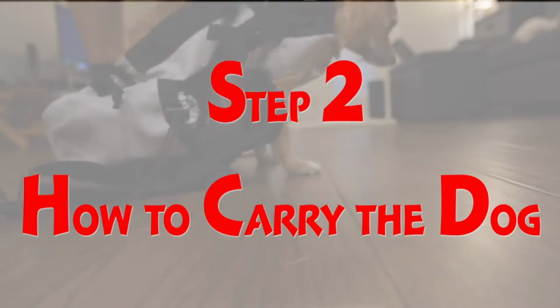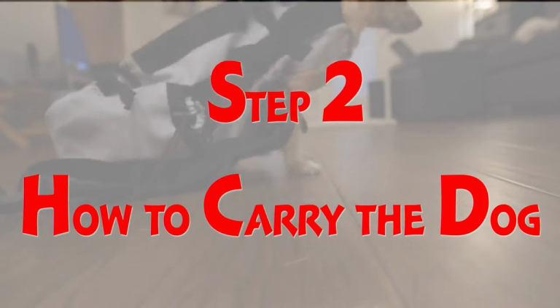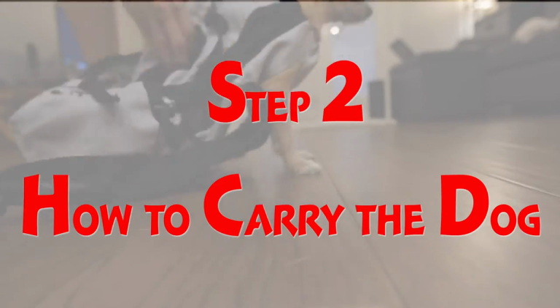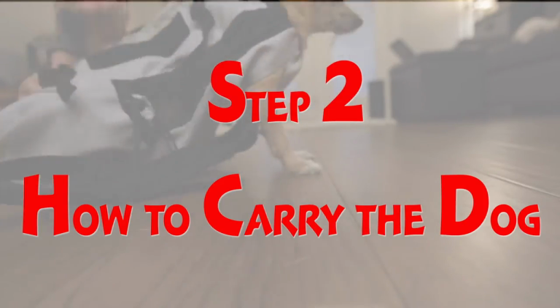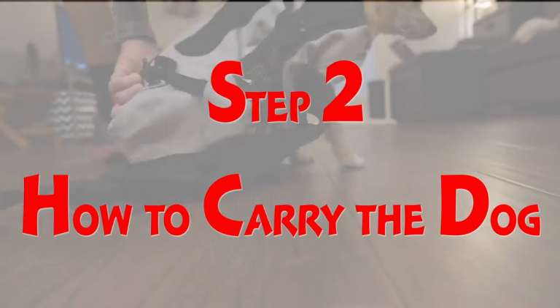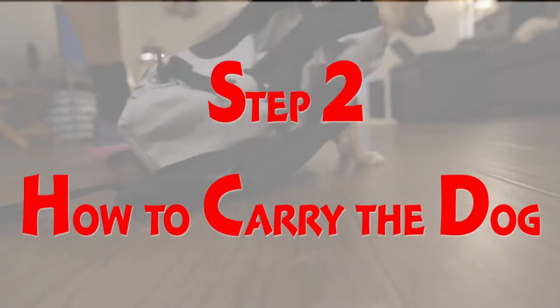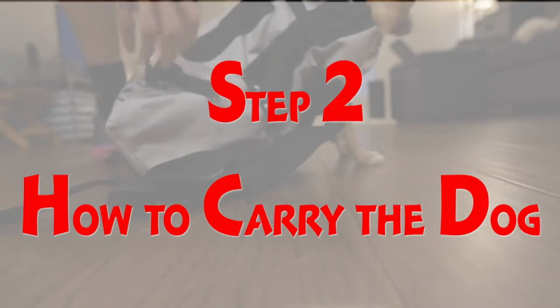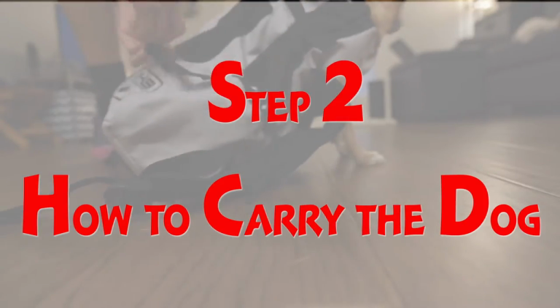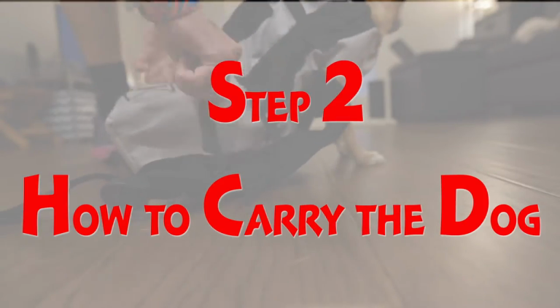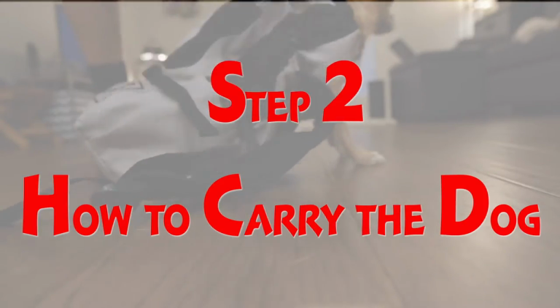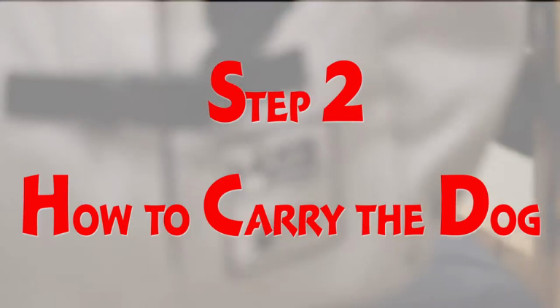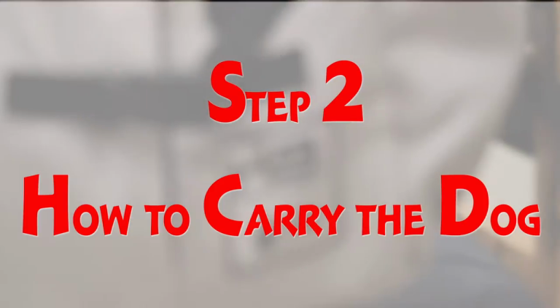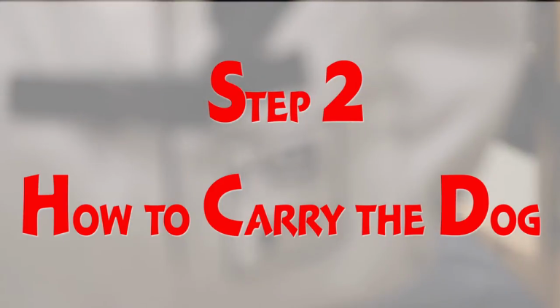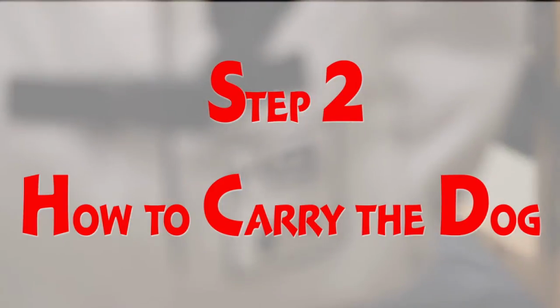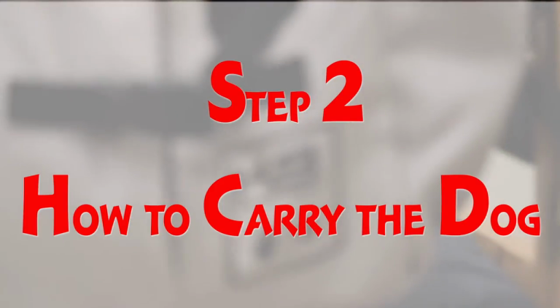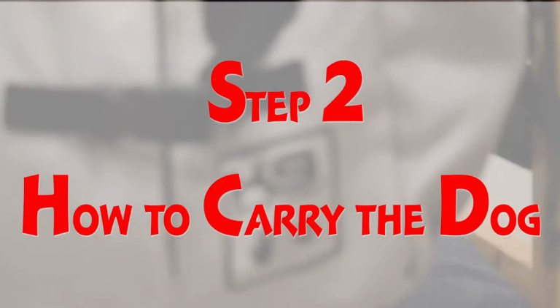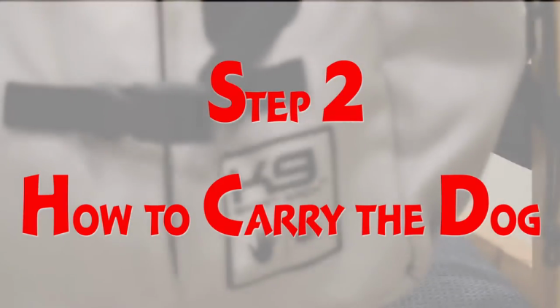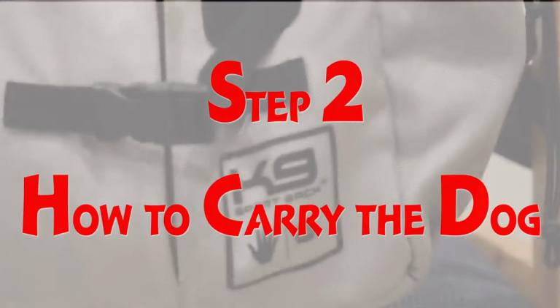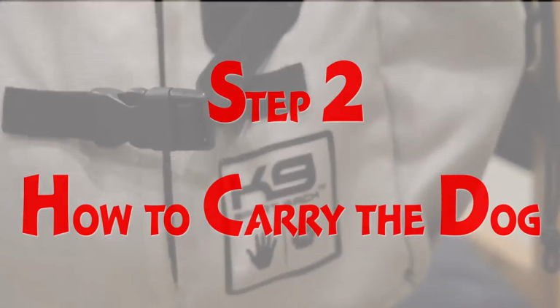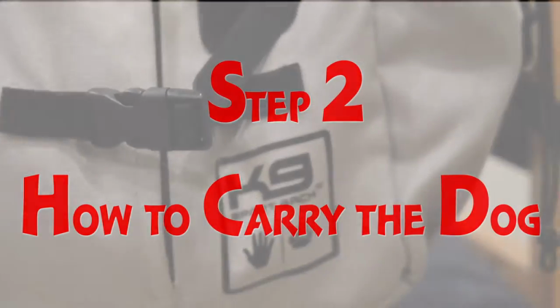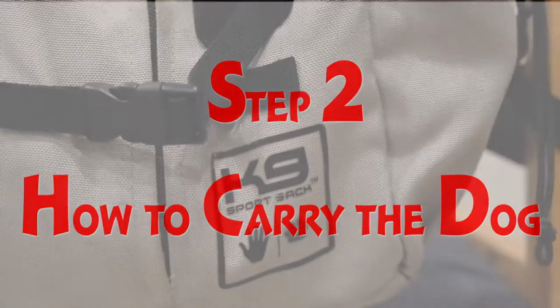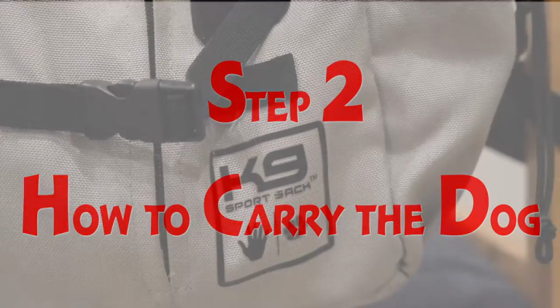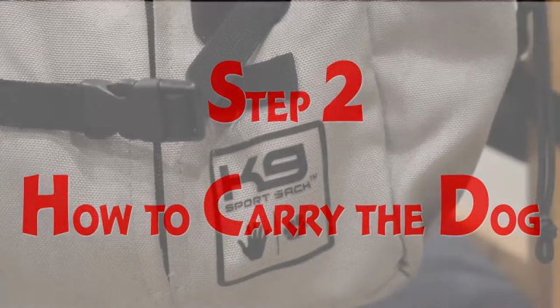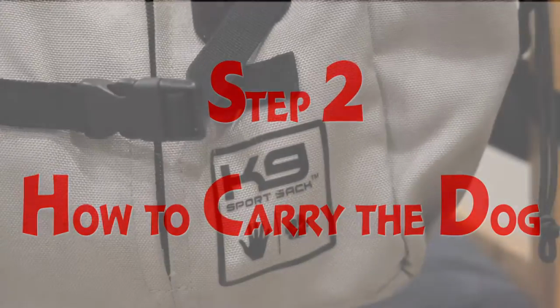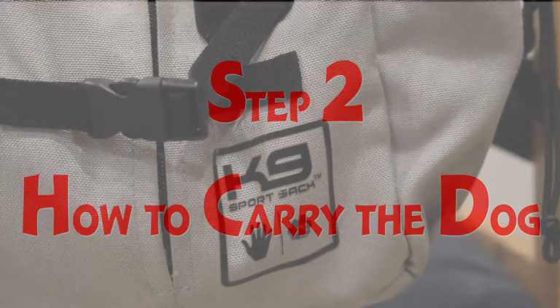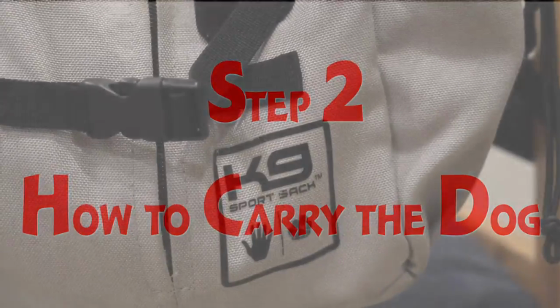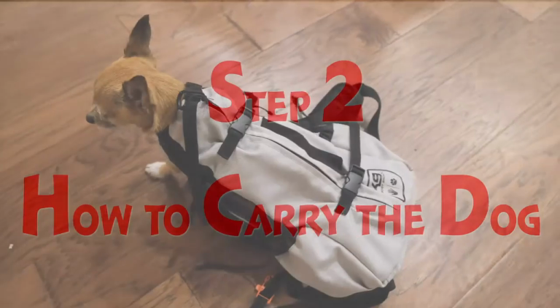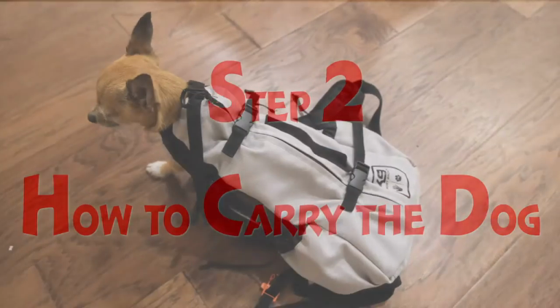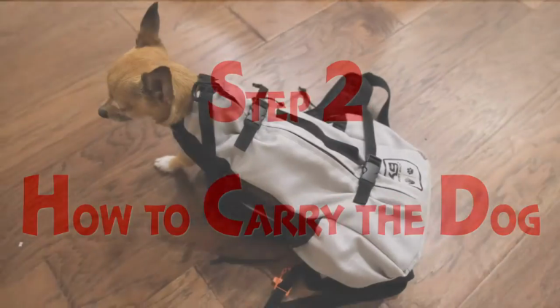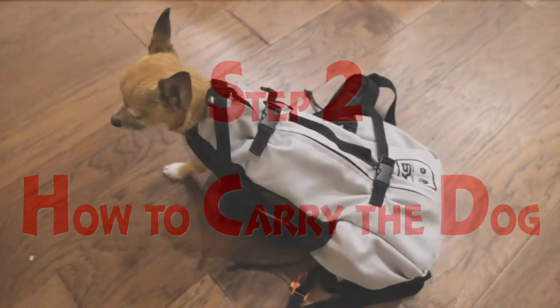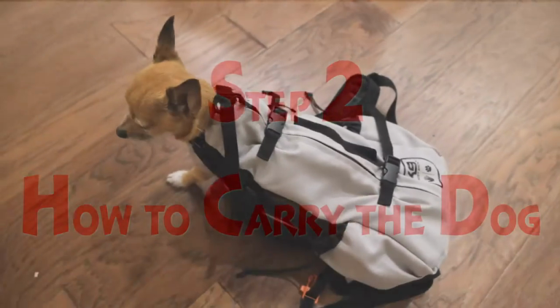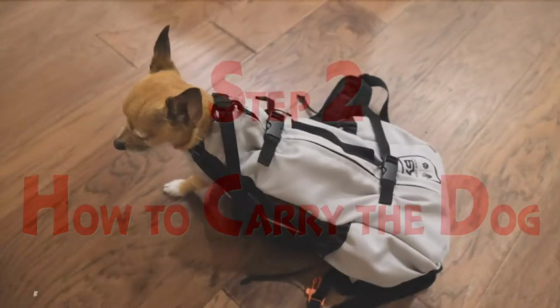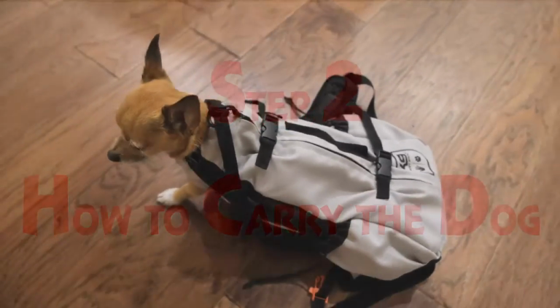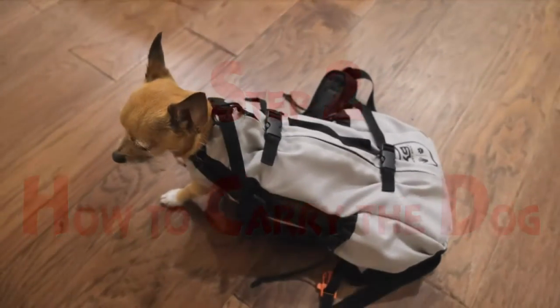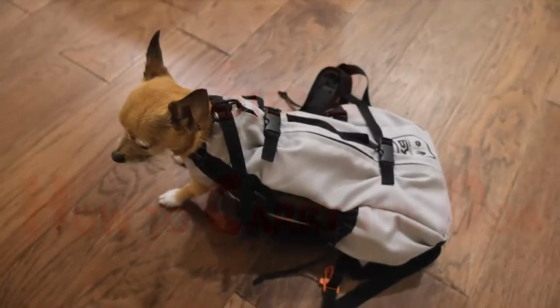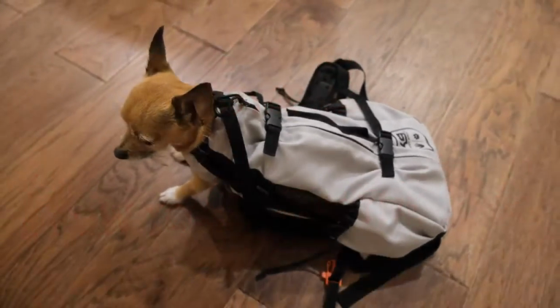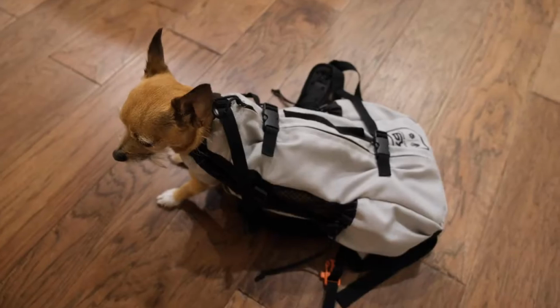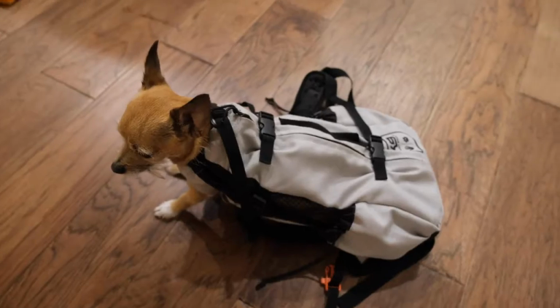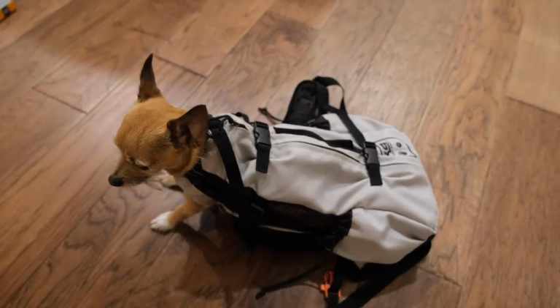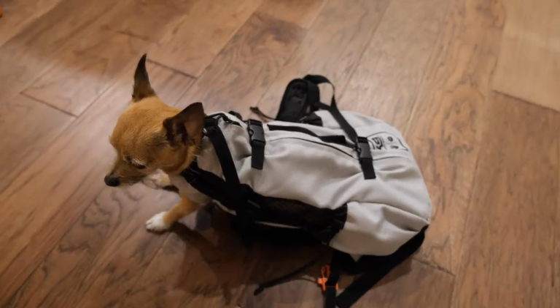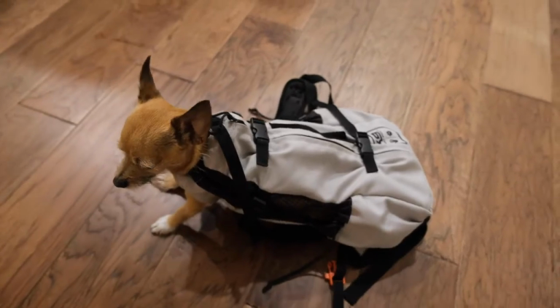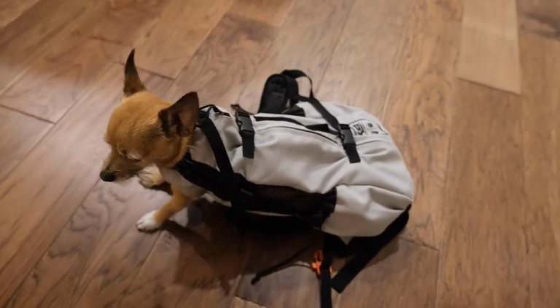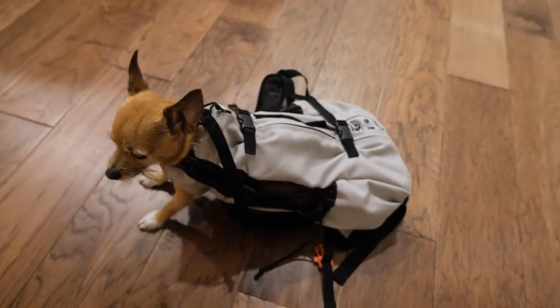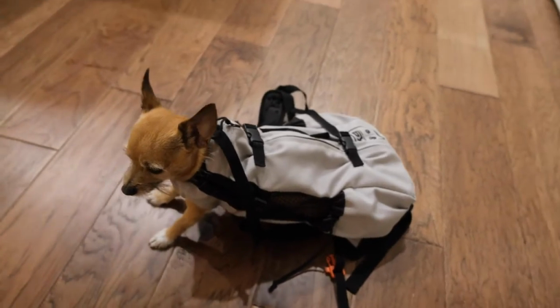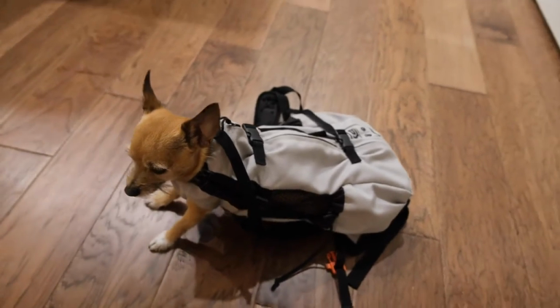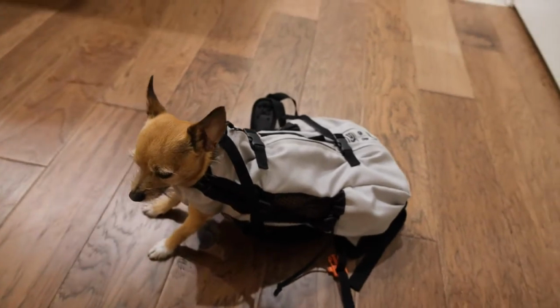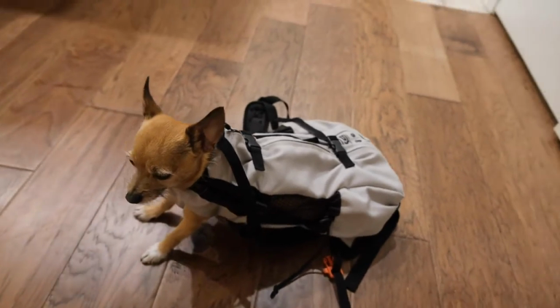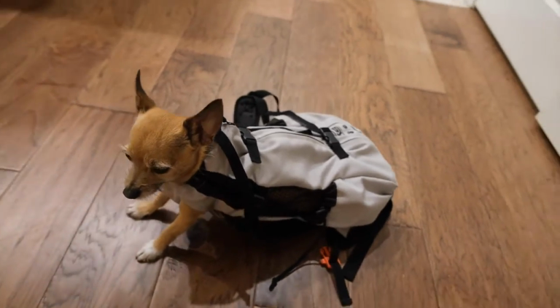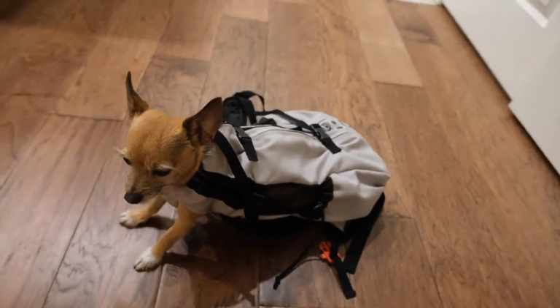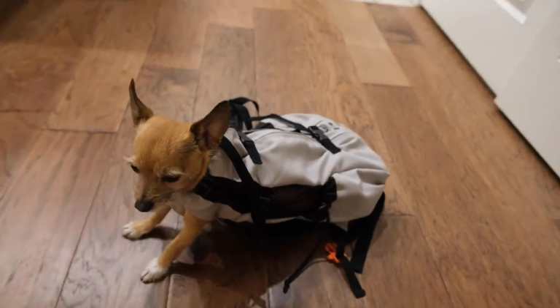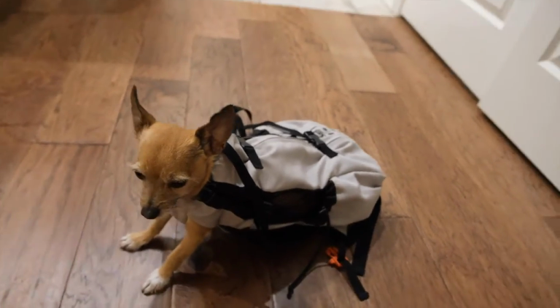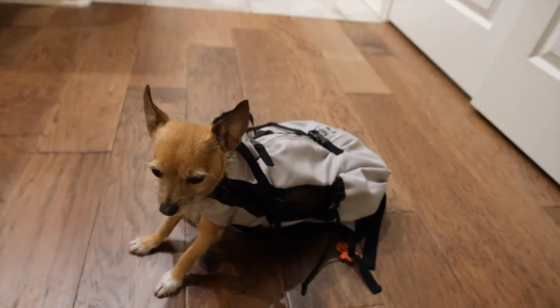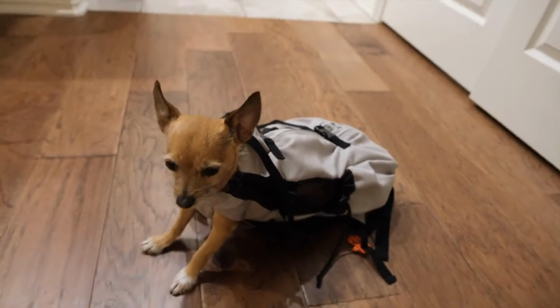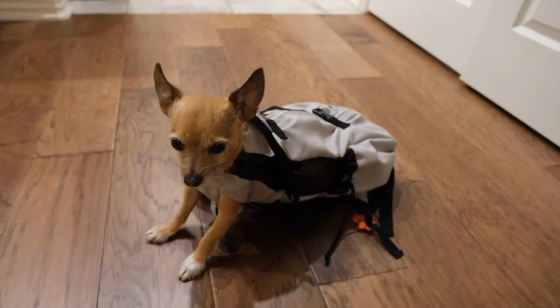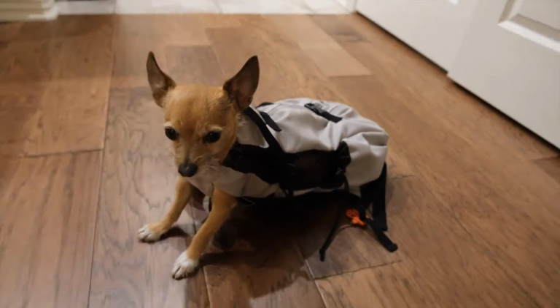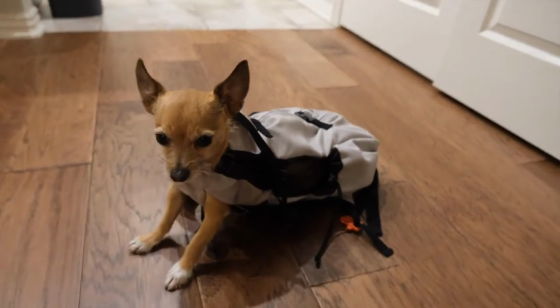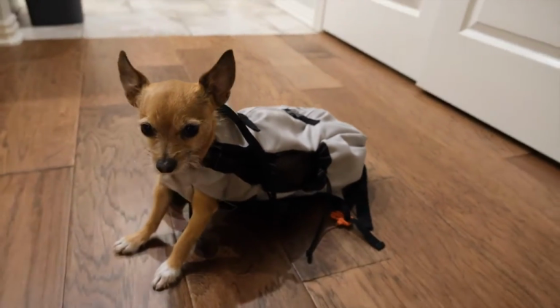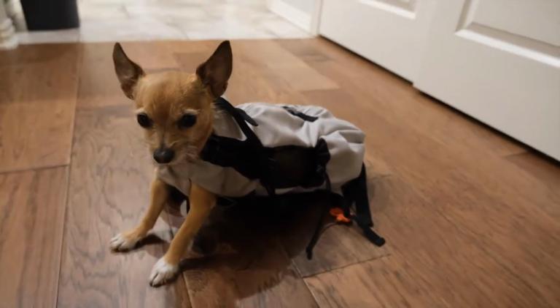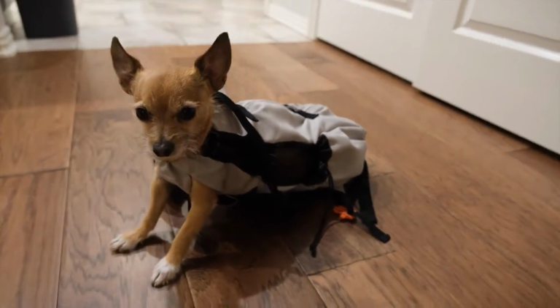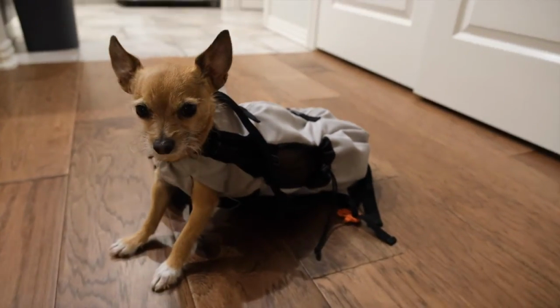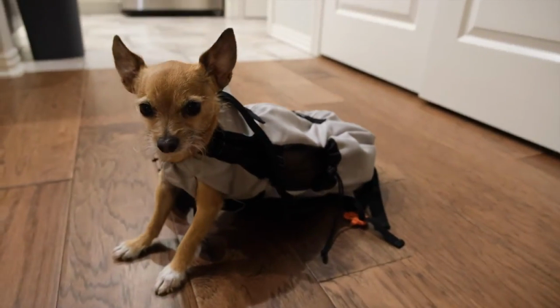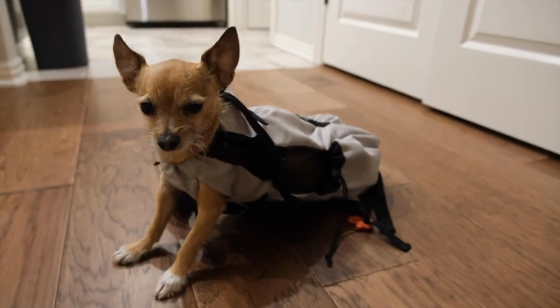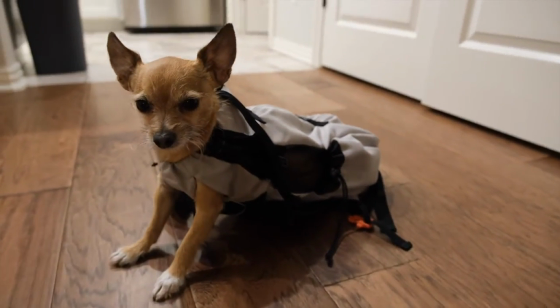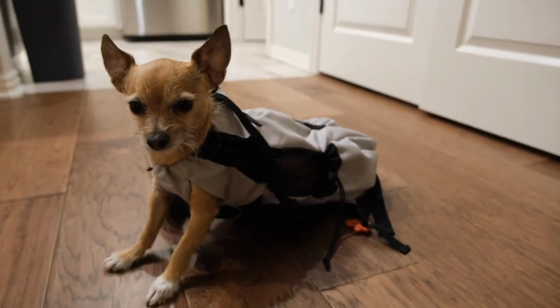Step two: find a way to carry the dog. For most ooh and ah factor, I recommend a backpack, like this one.